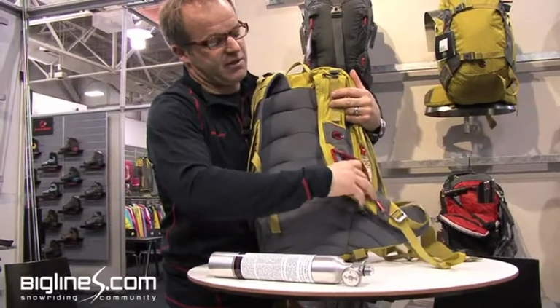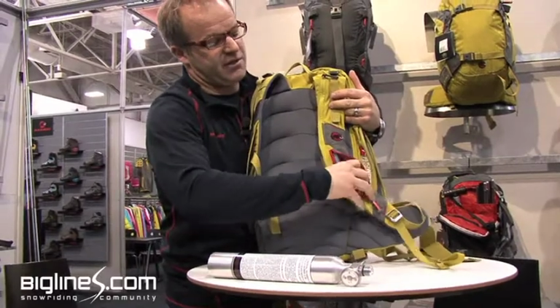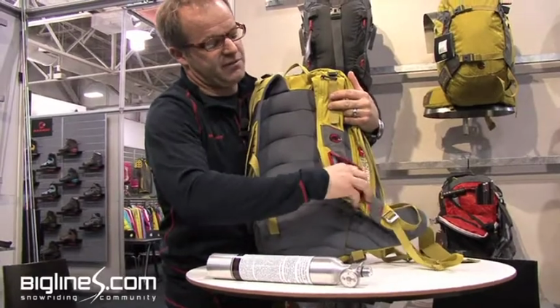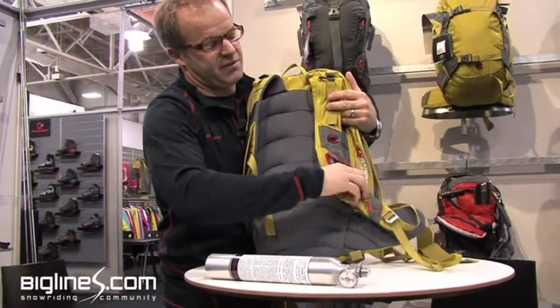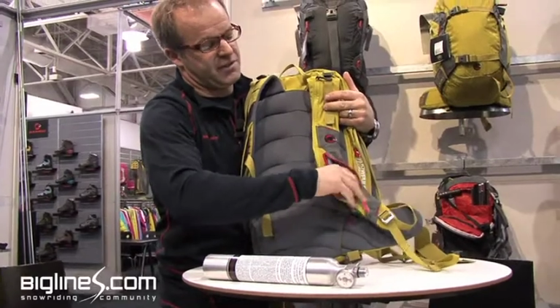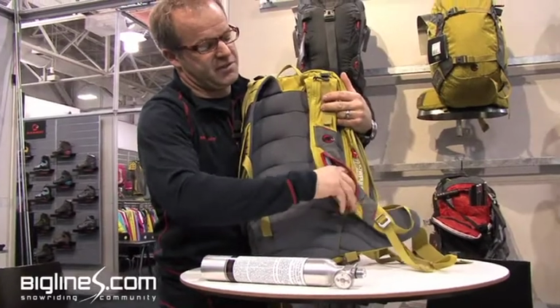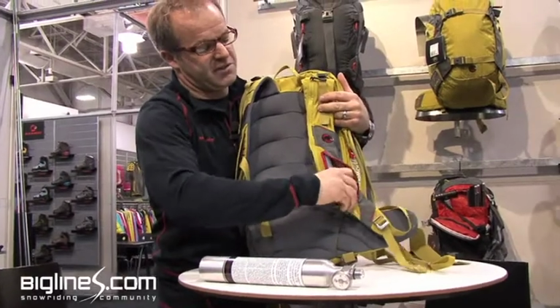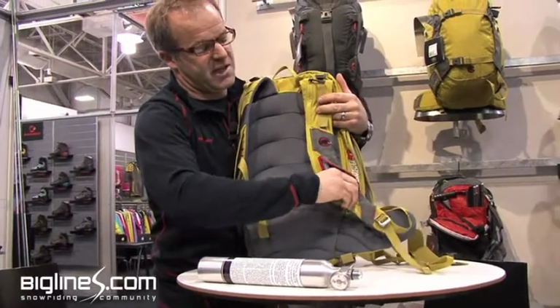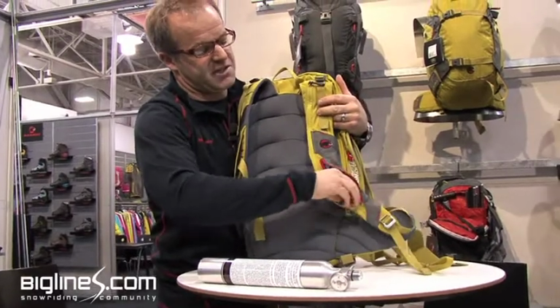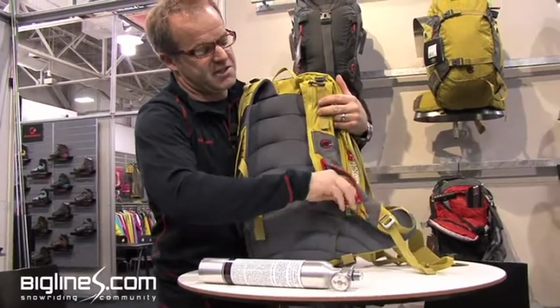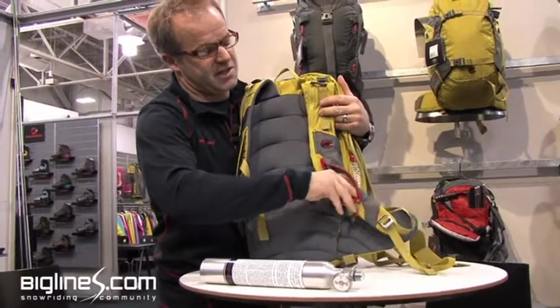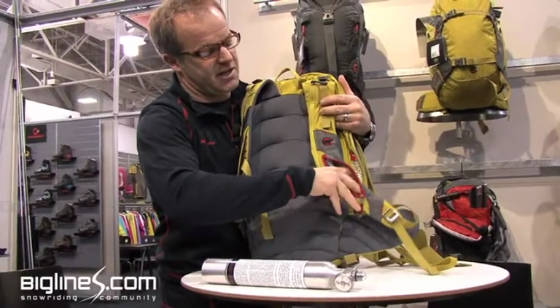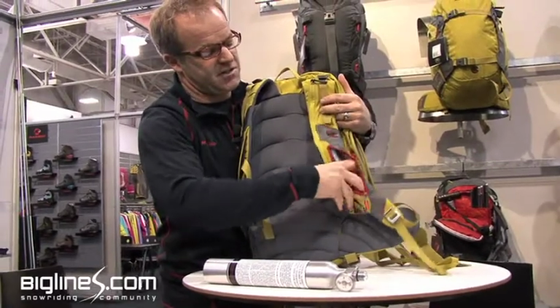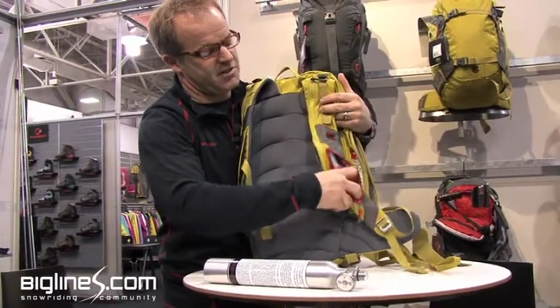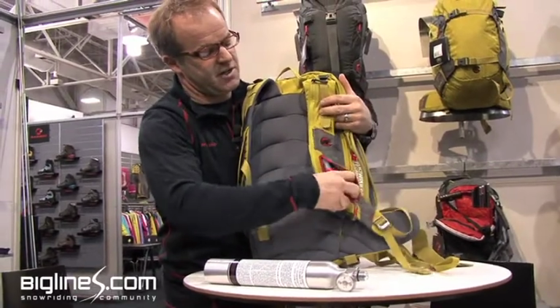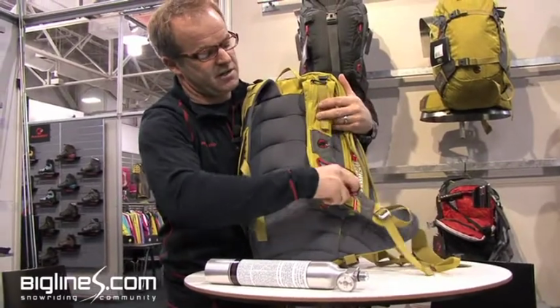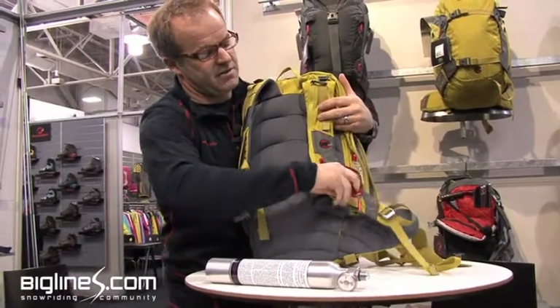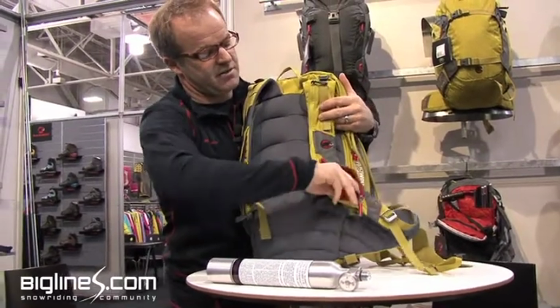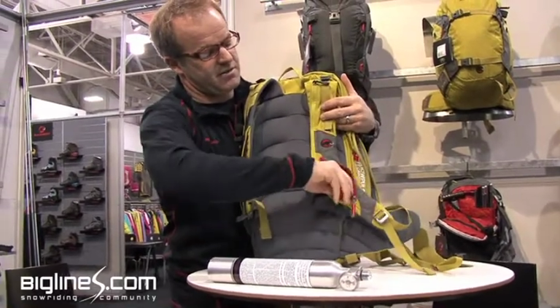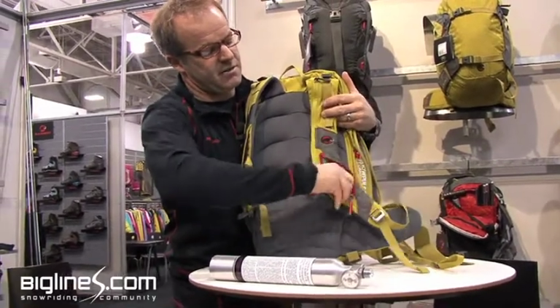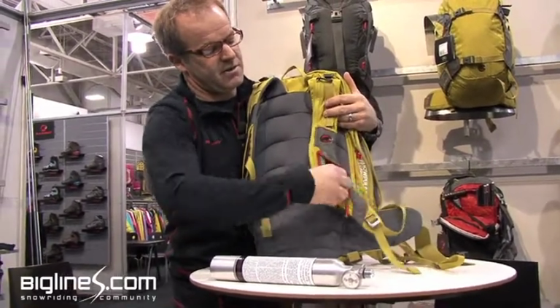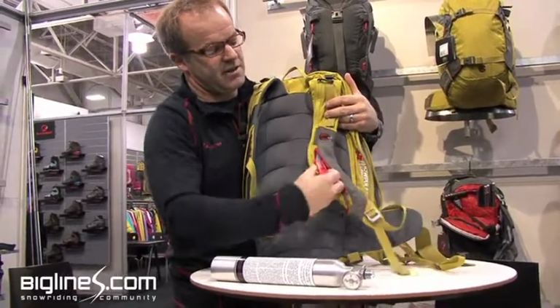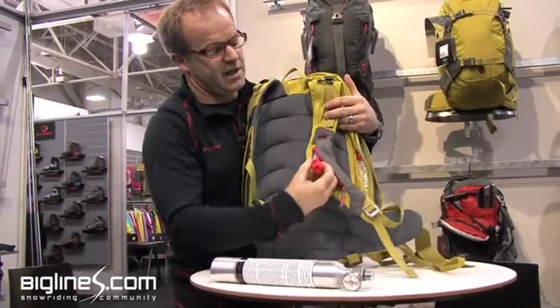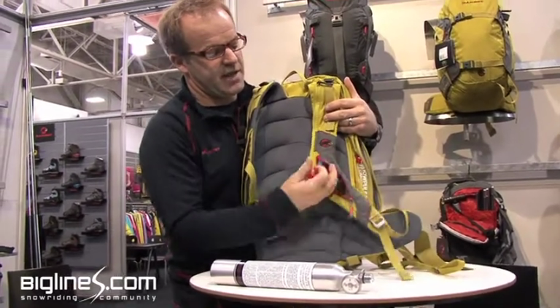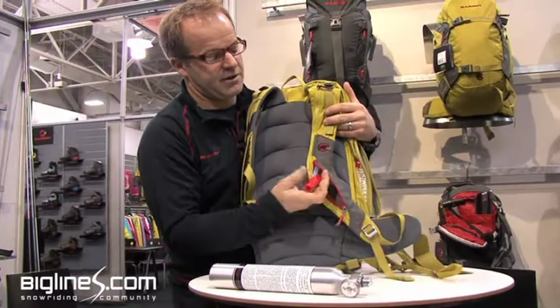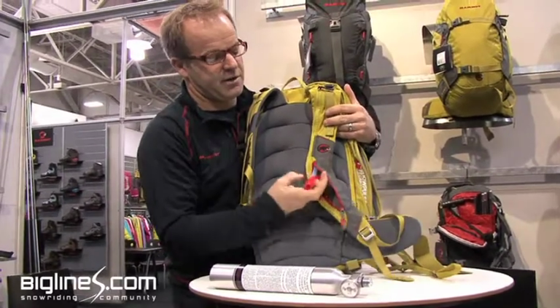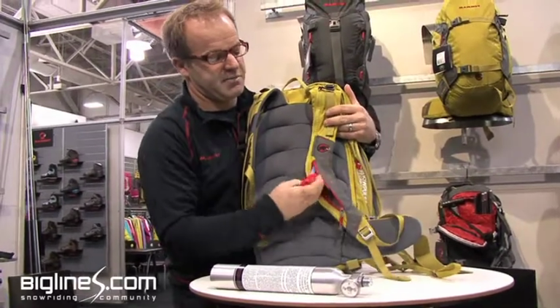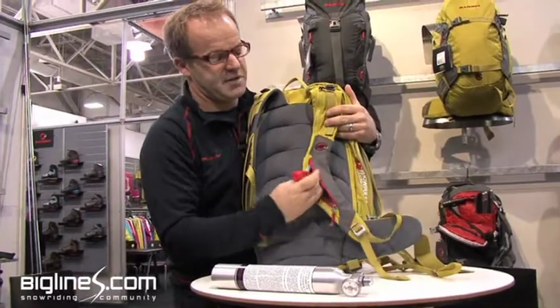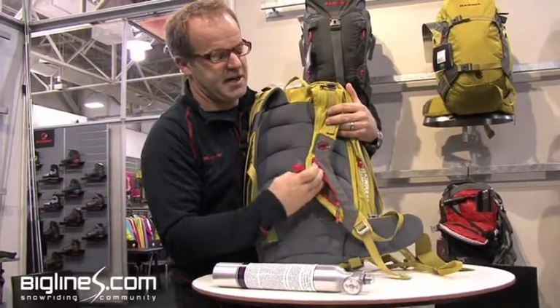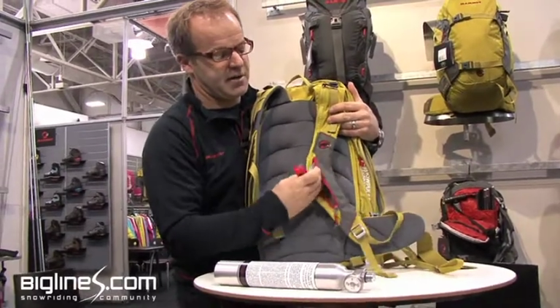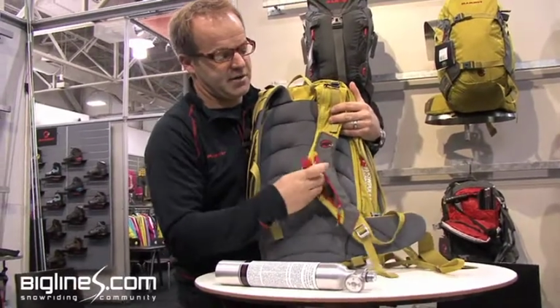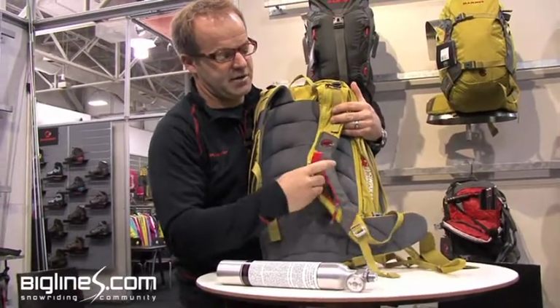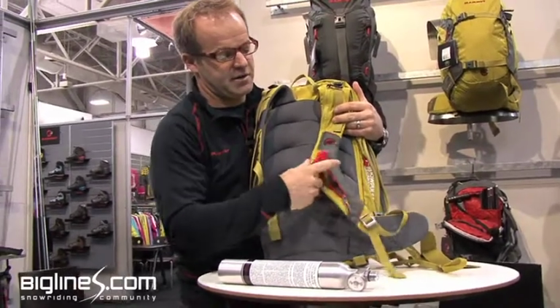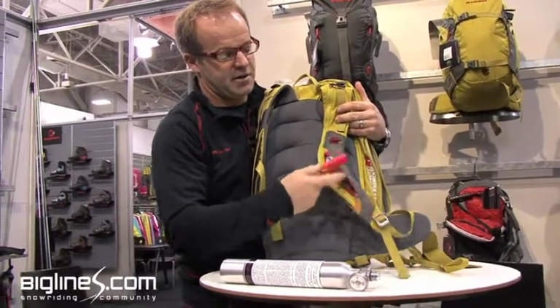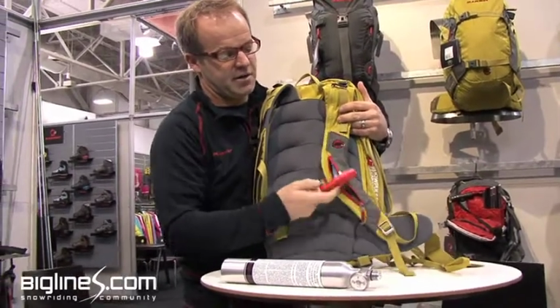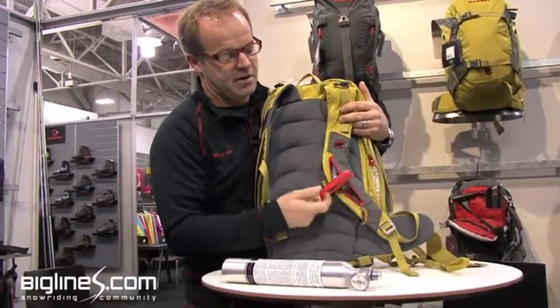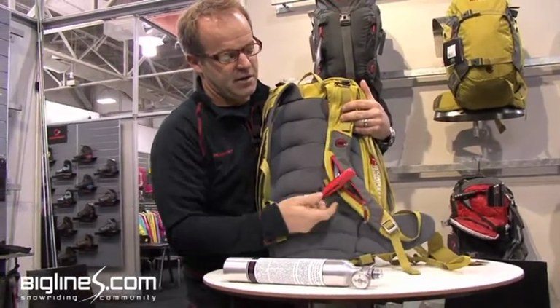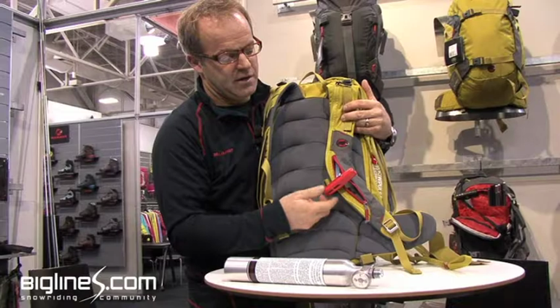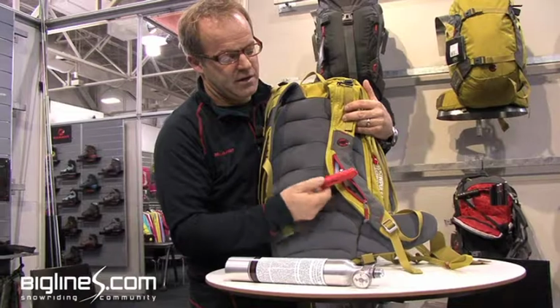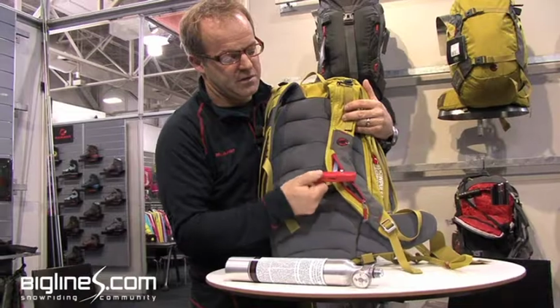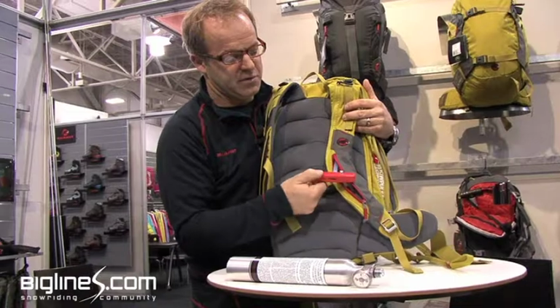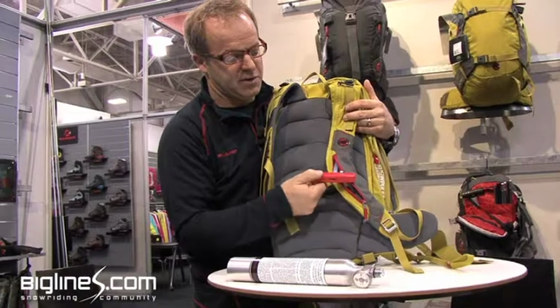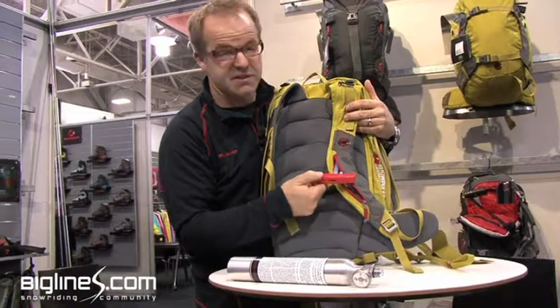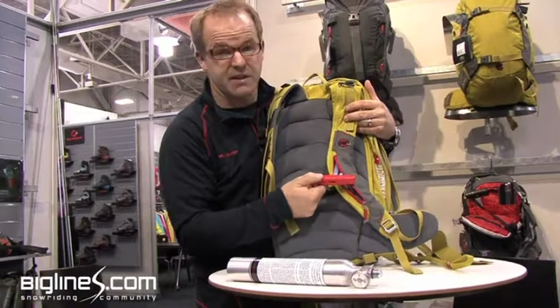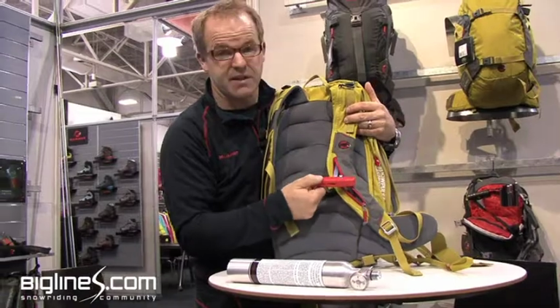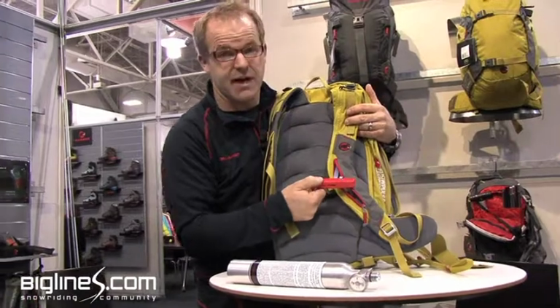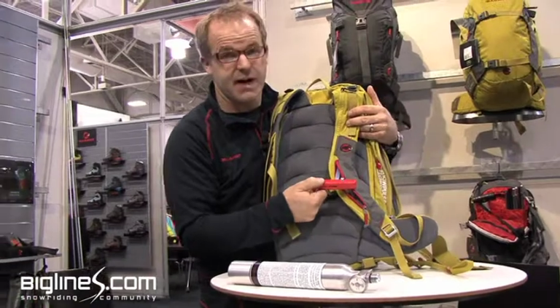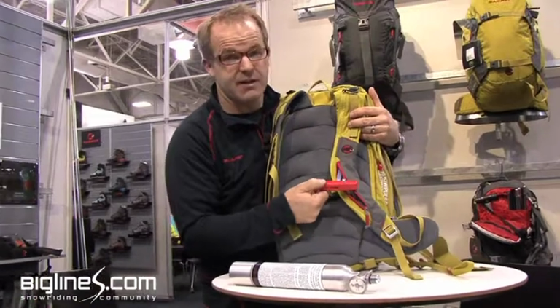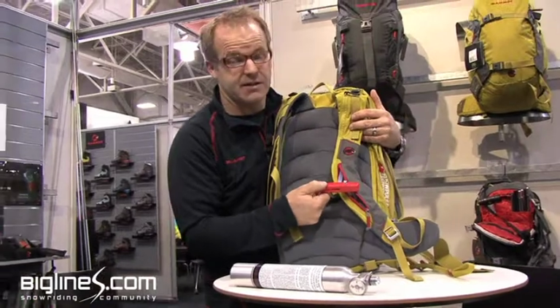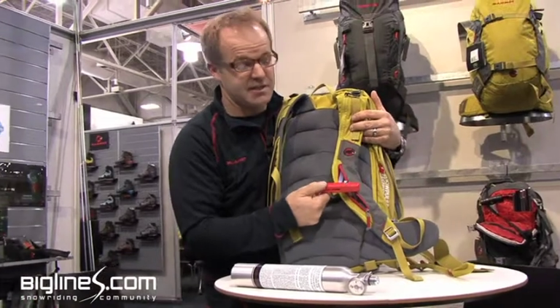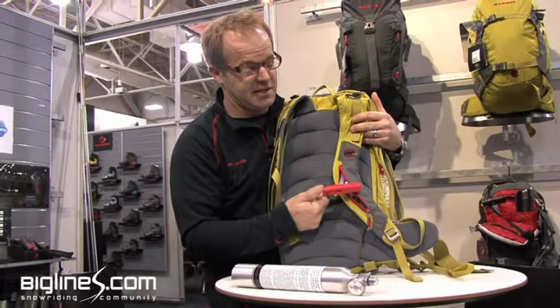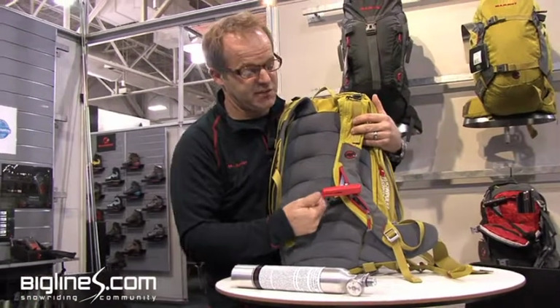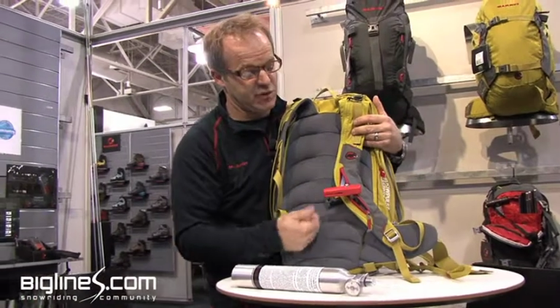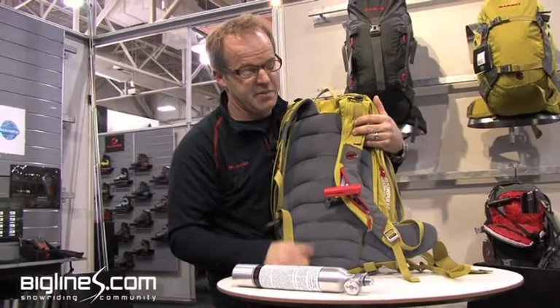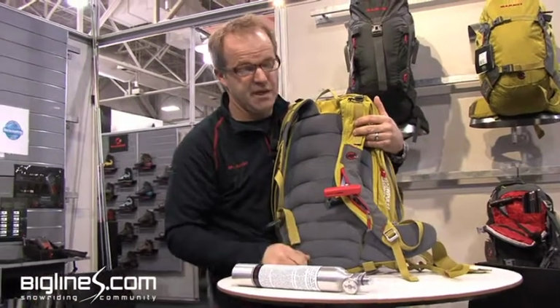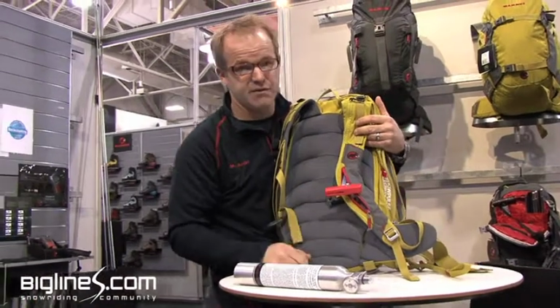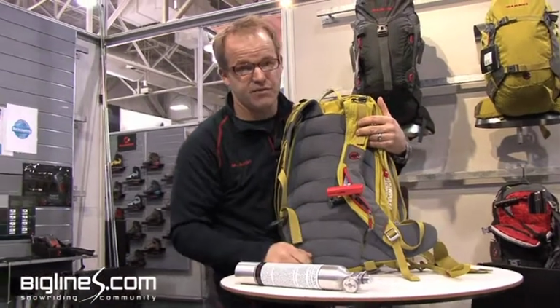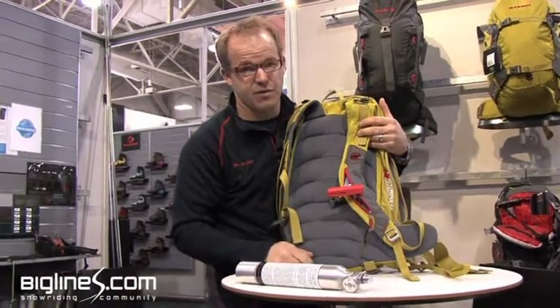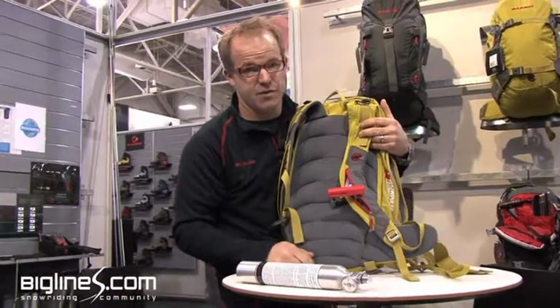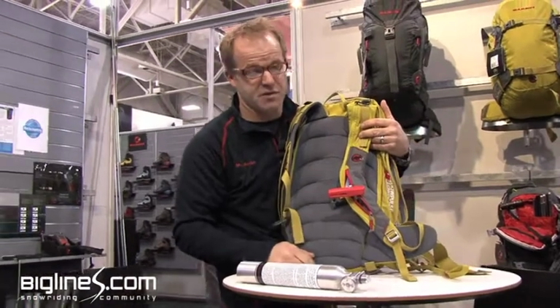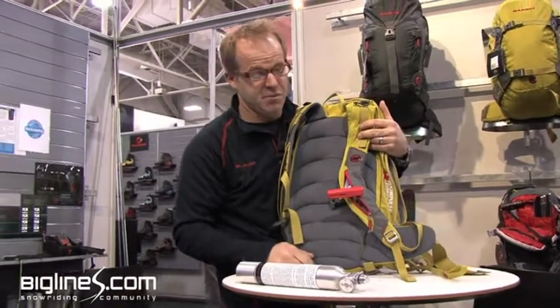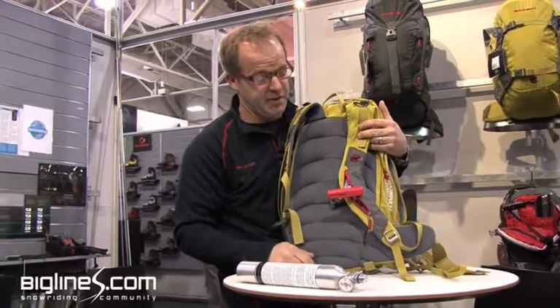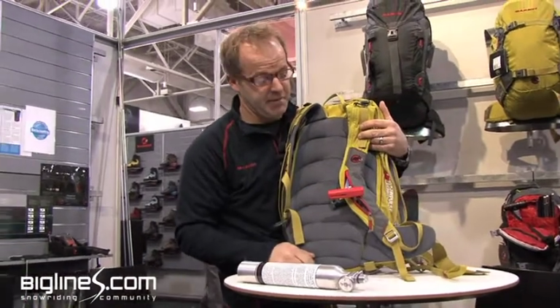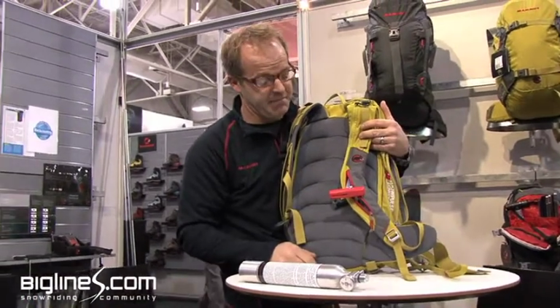If you're in sketchy country, the handle comes out and deploys like that. It takes four pounds of force to pull it.